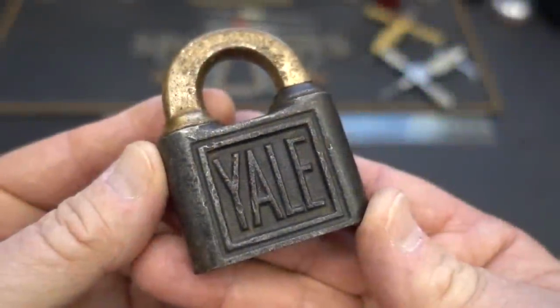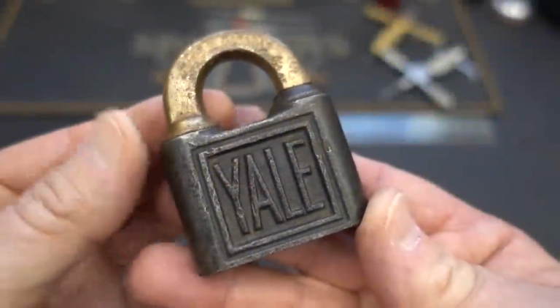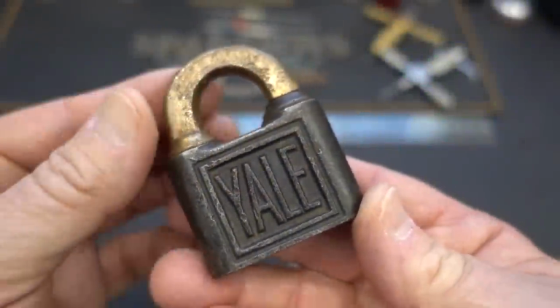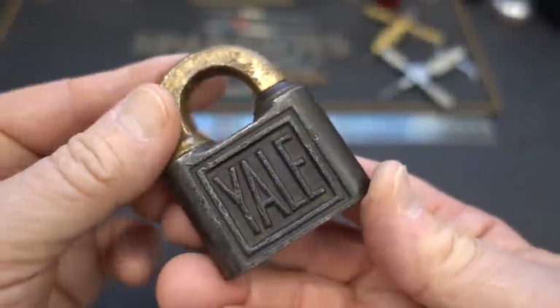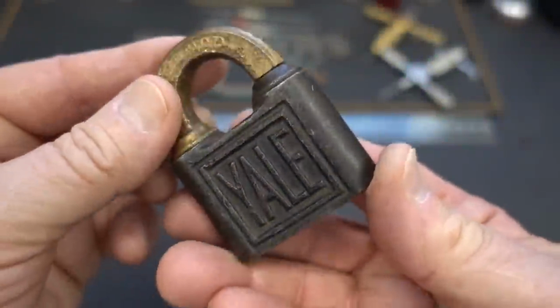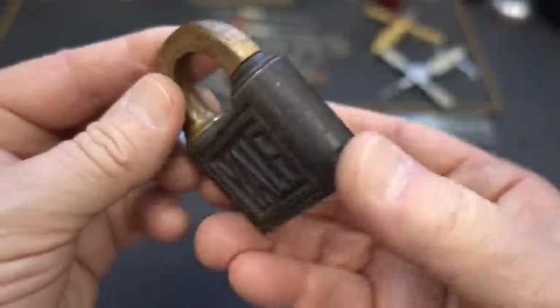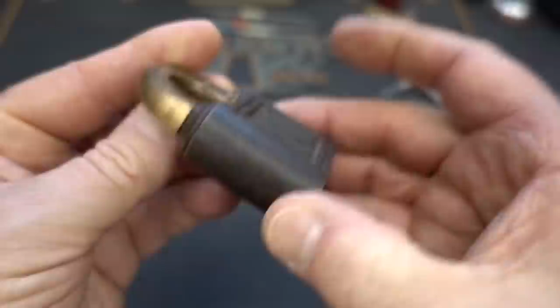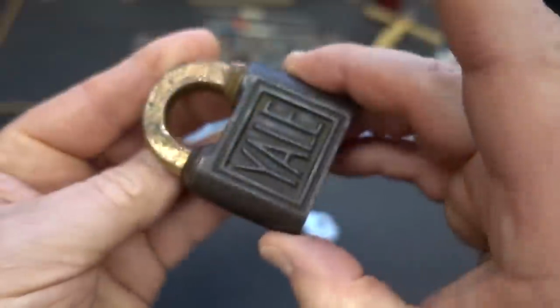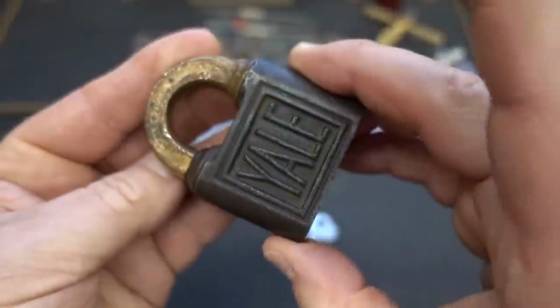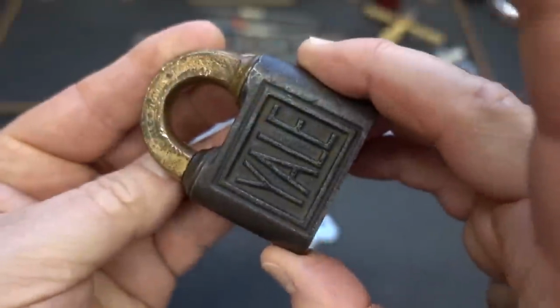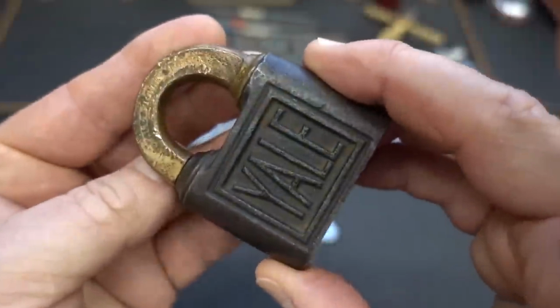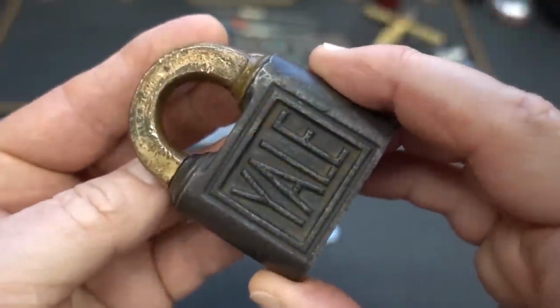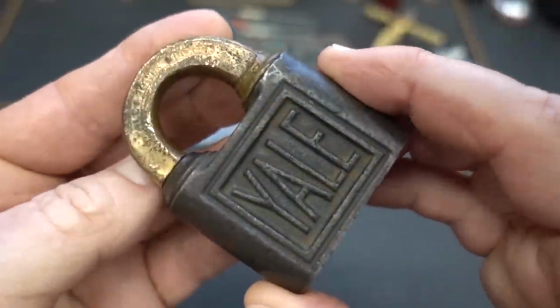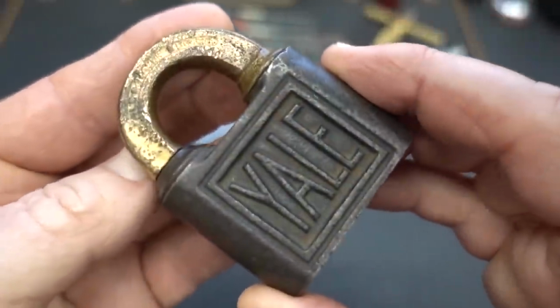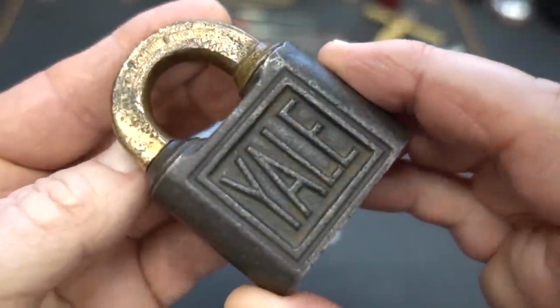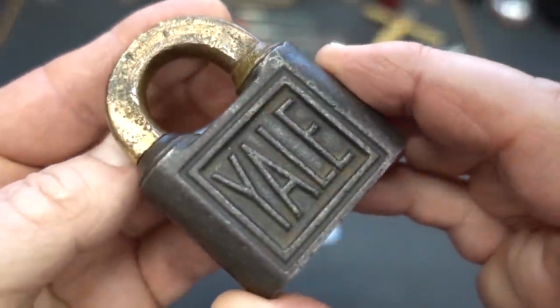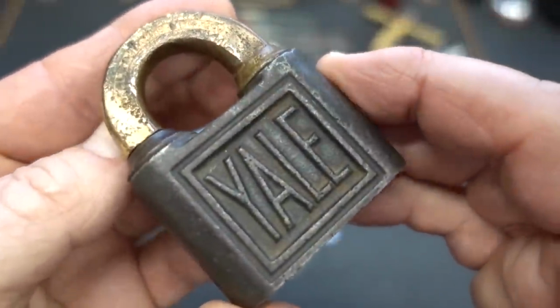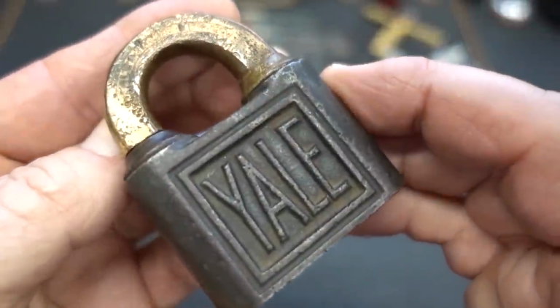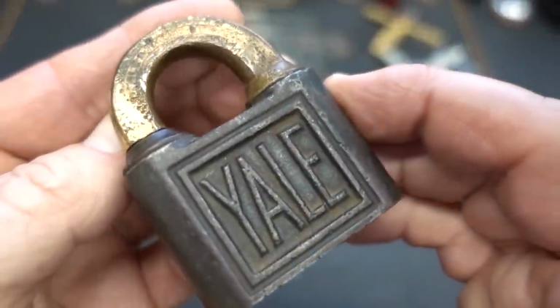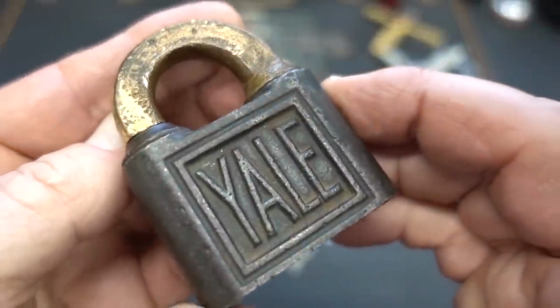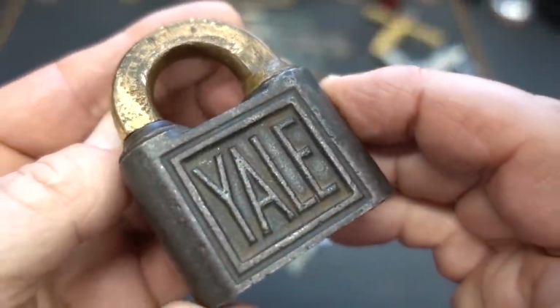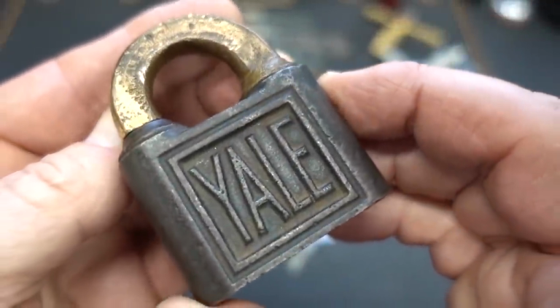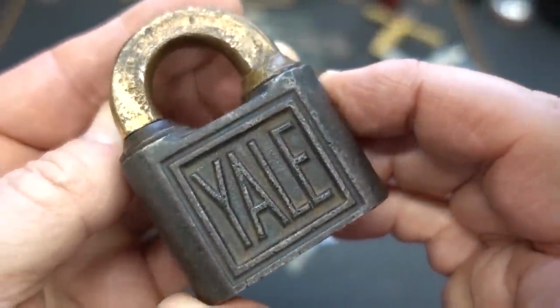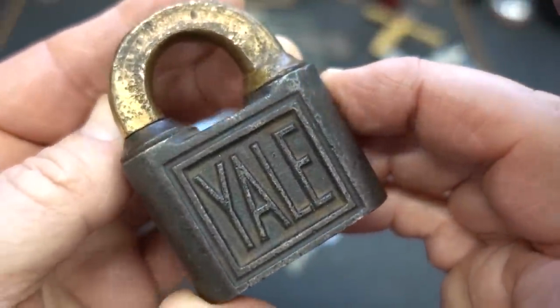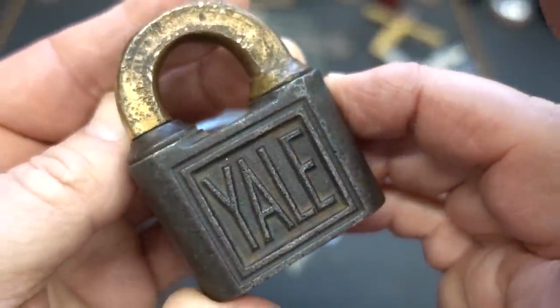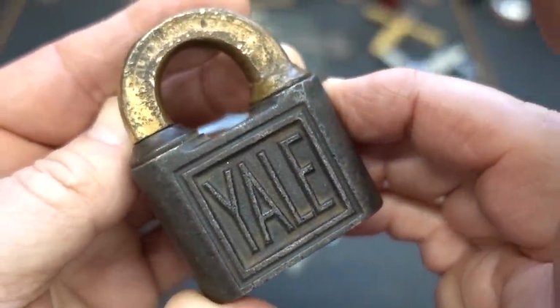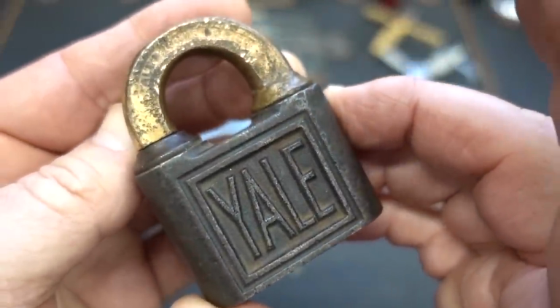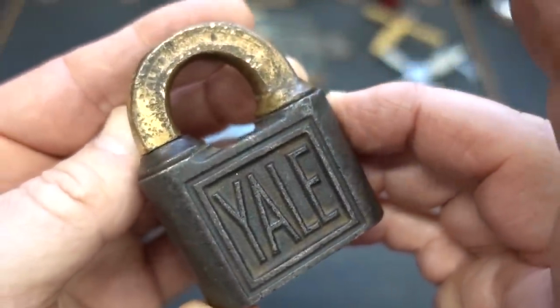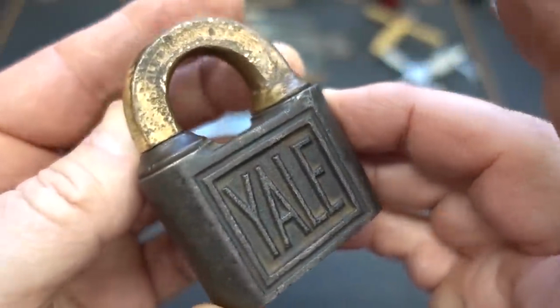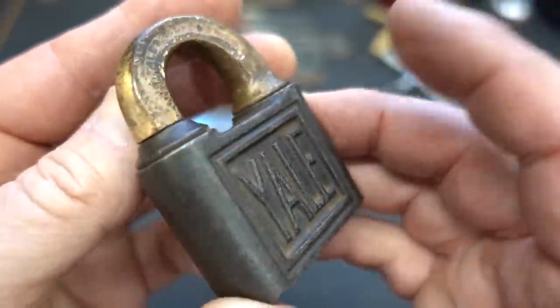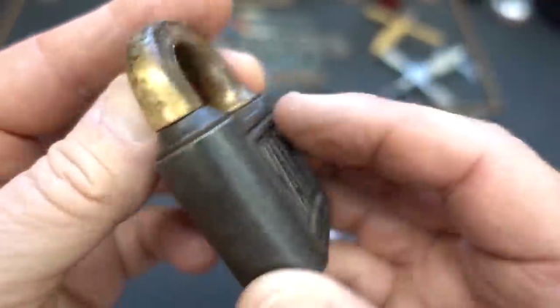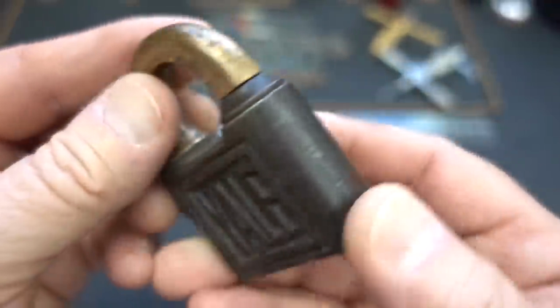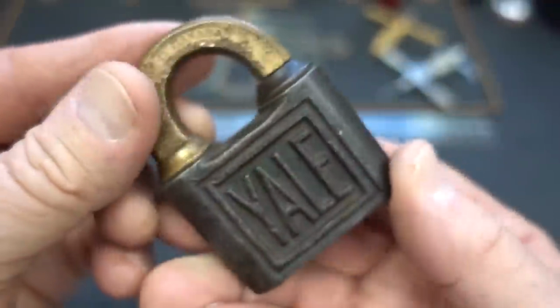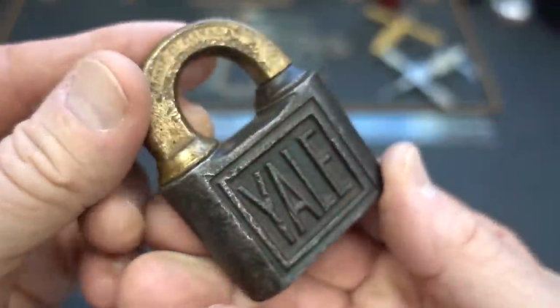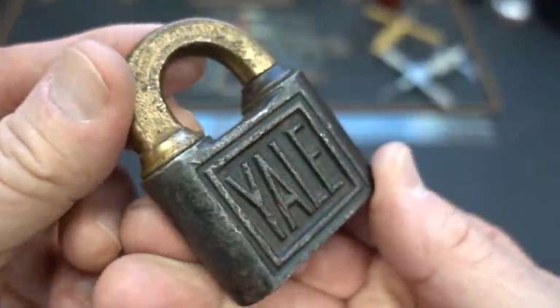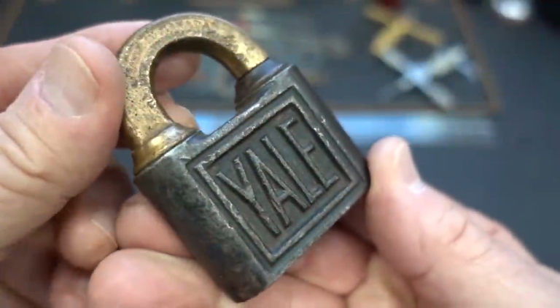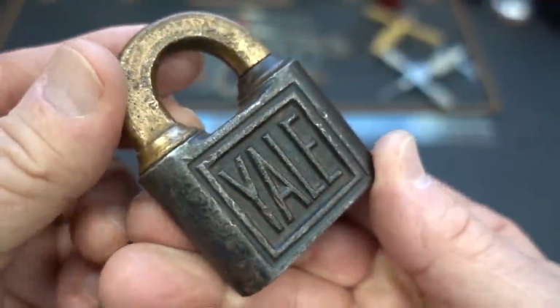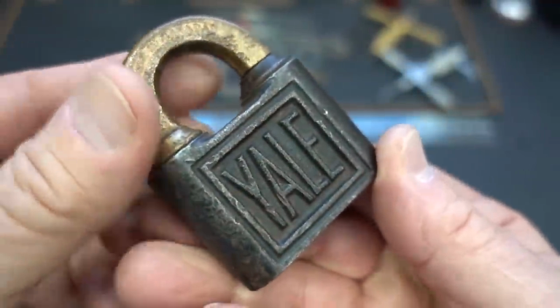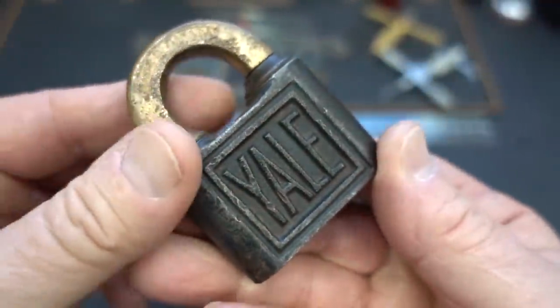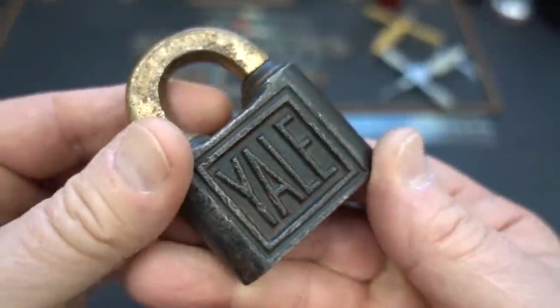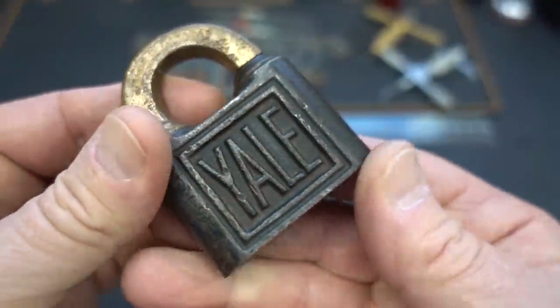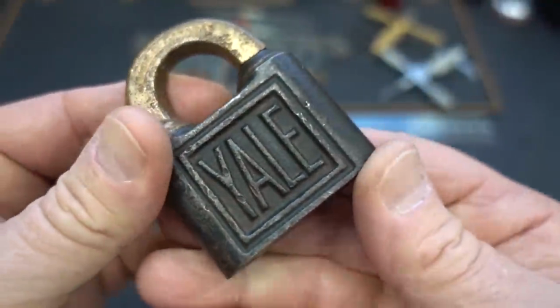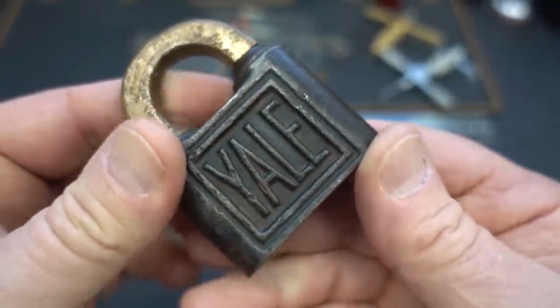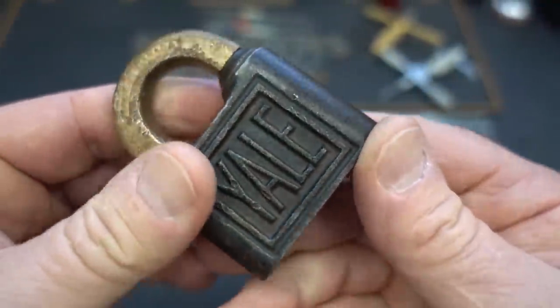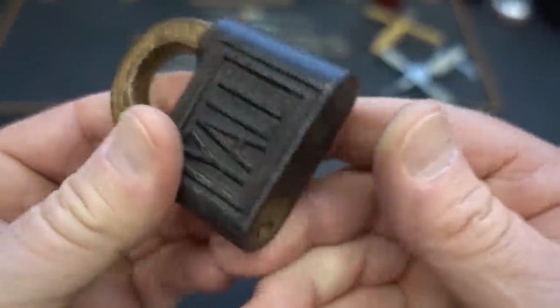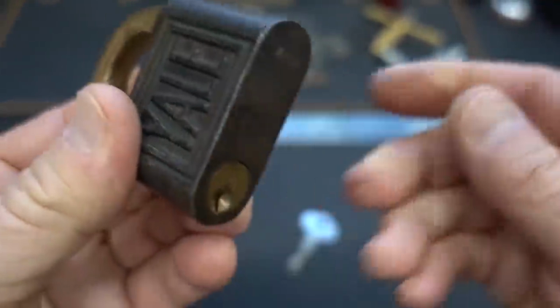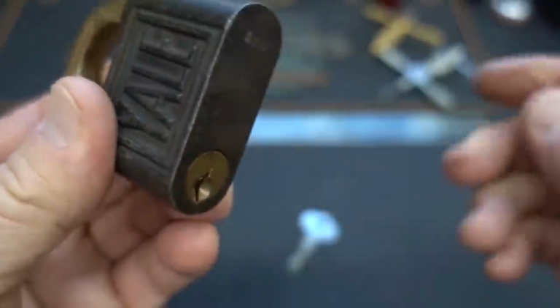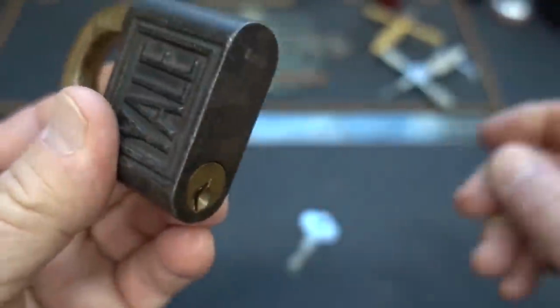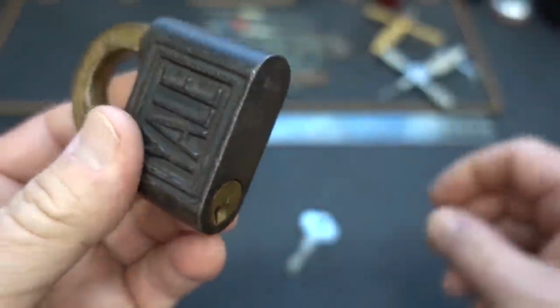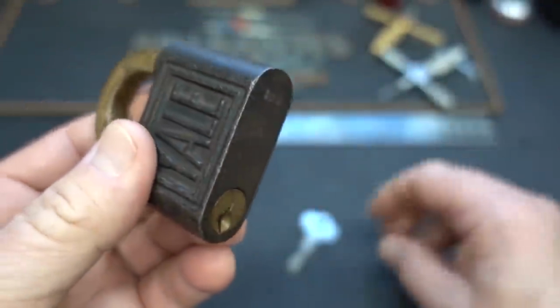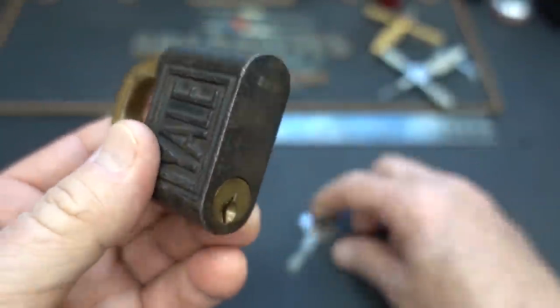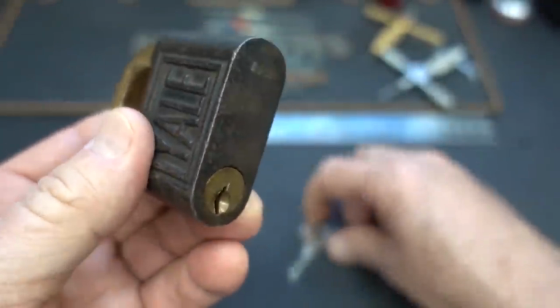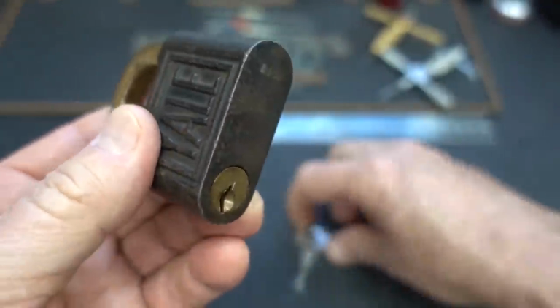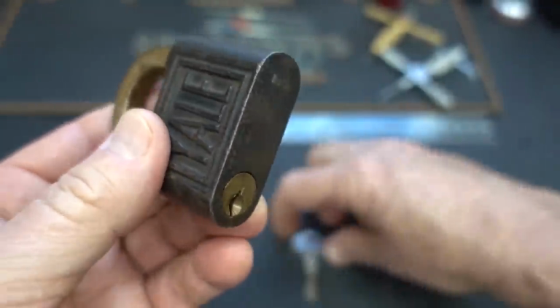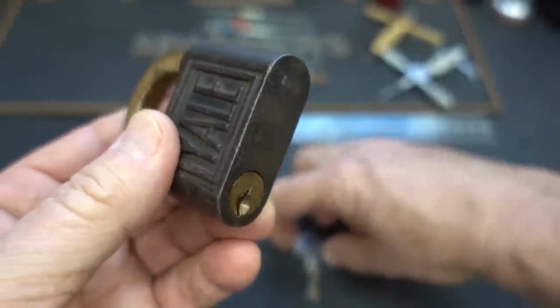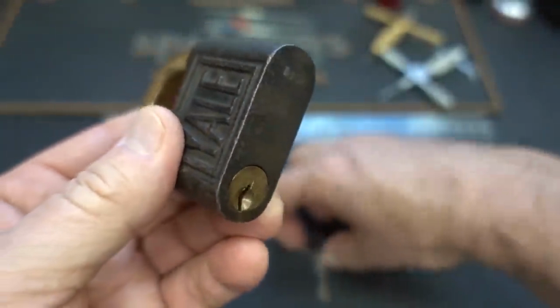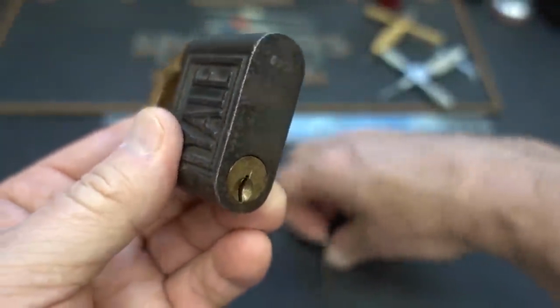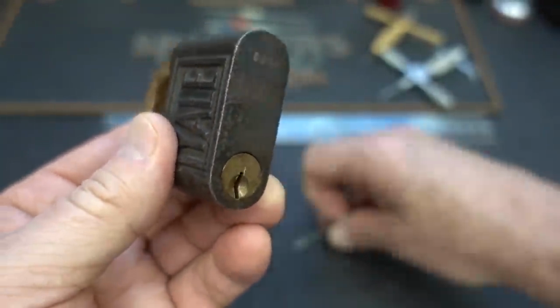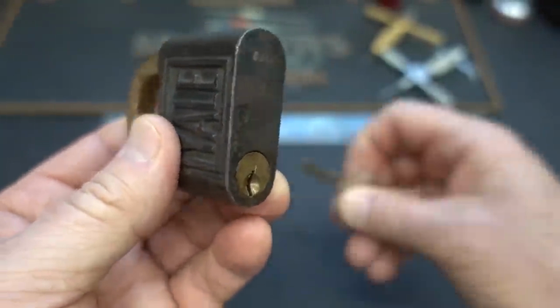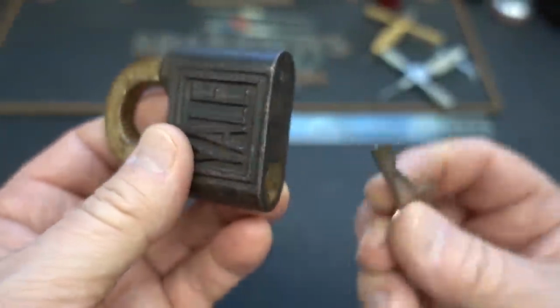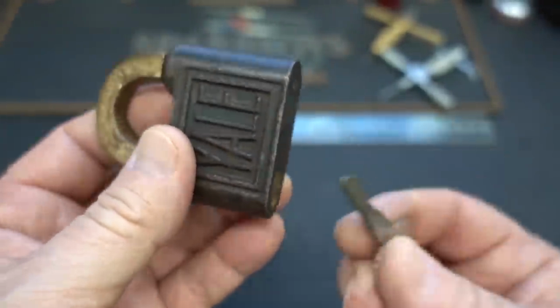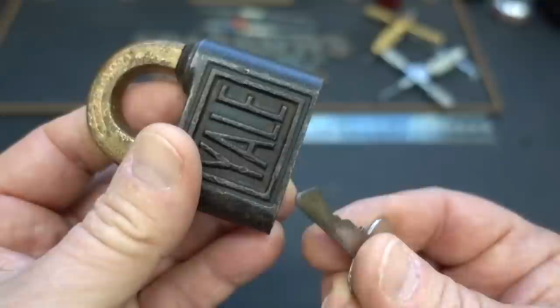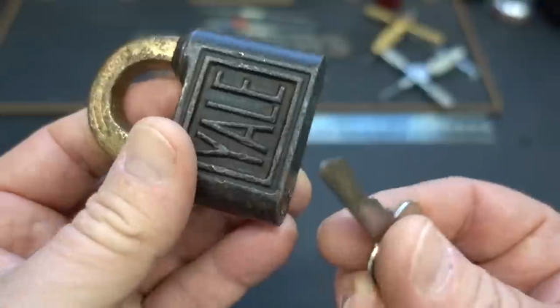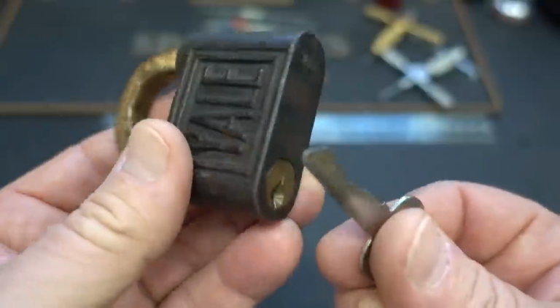Today we're going to take a look at this really old Yale — just a beautiful lock. And unusually, this one did come with a key.